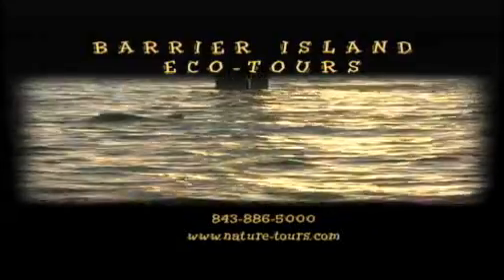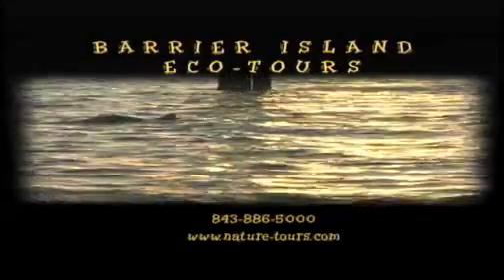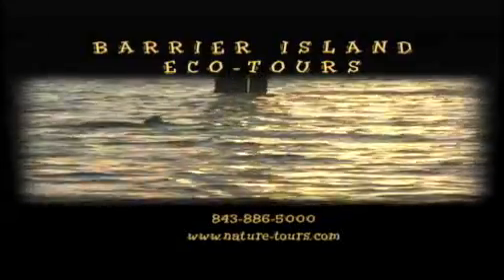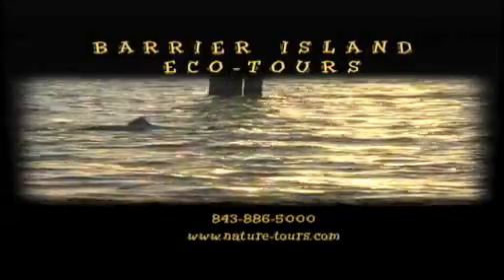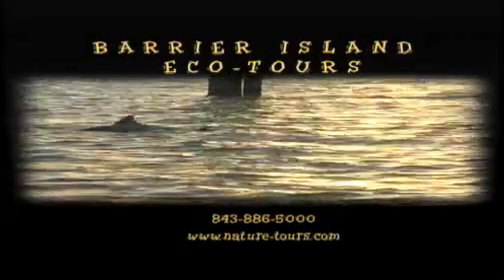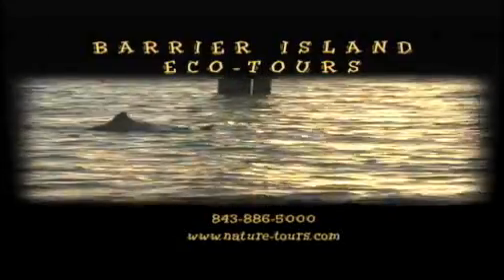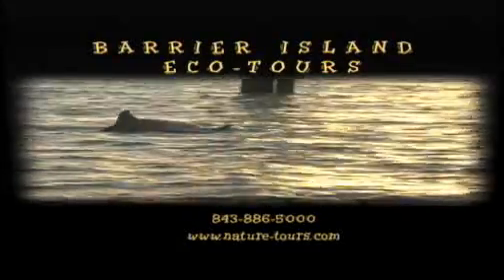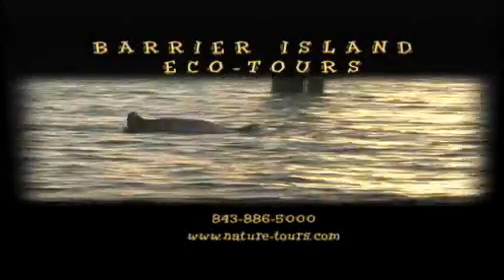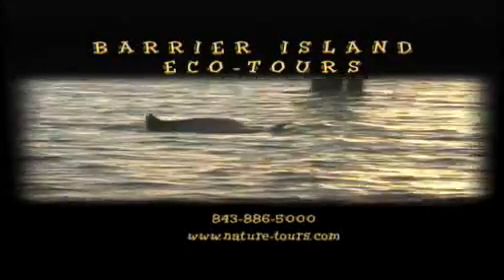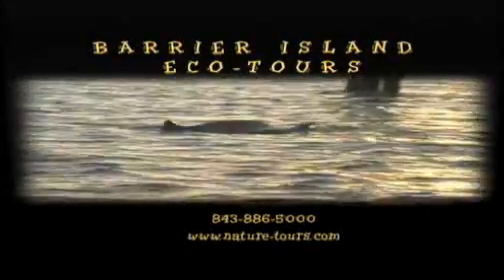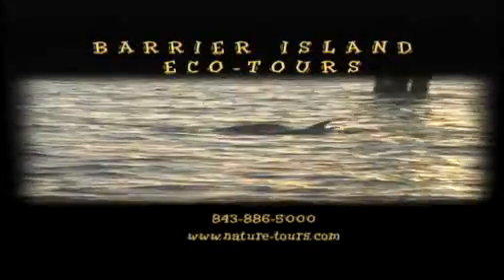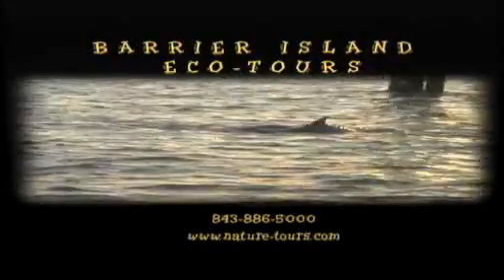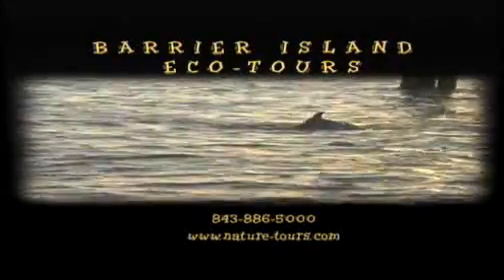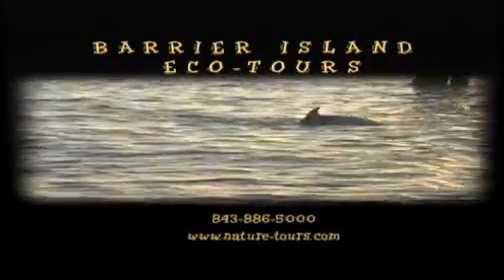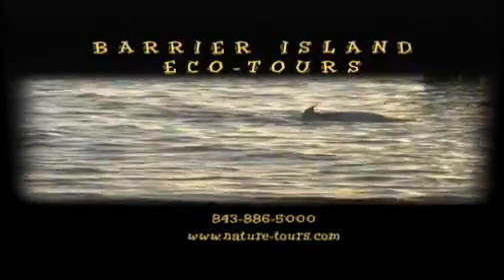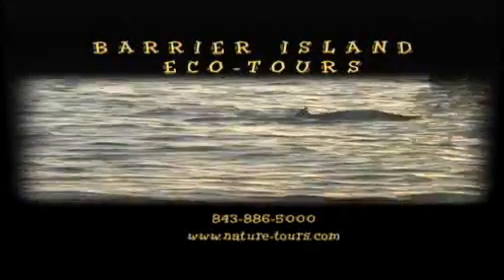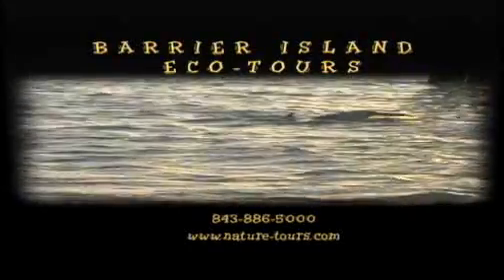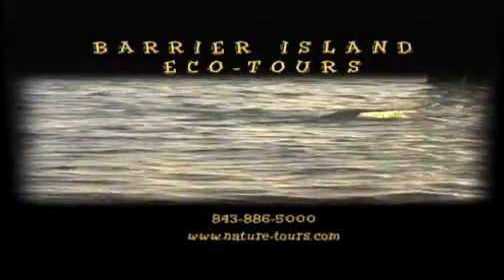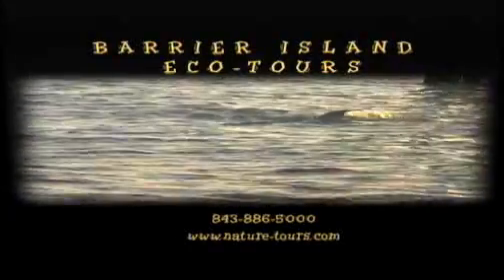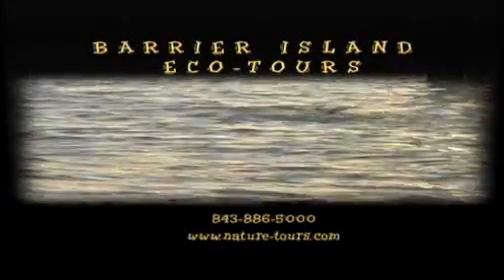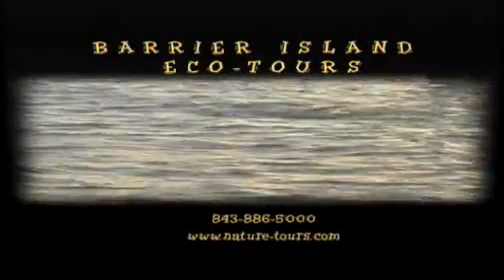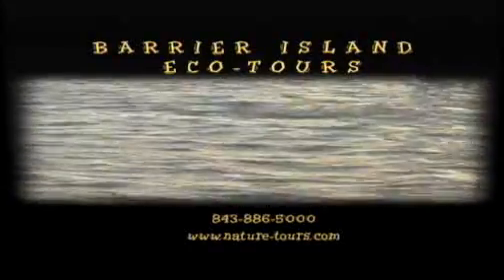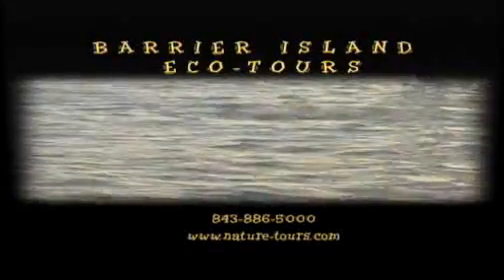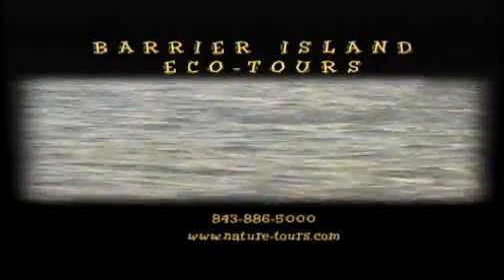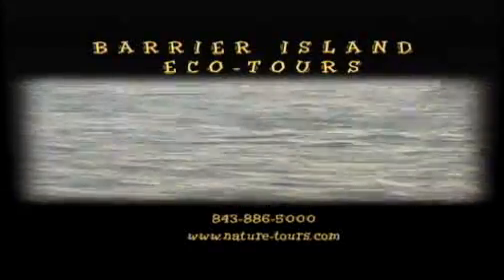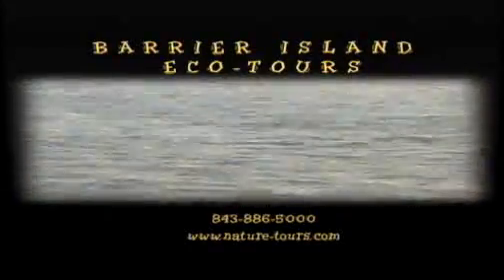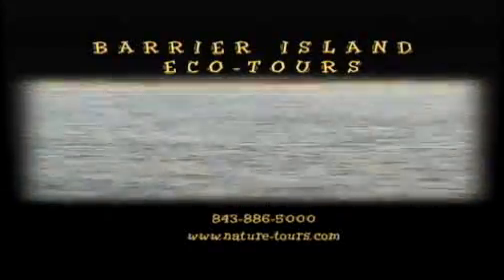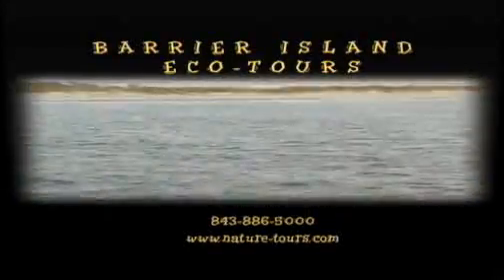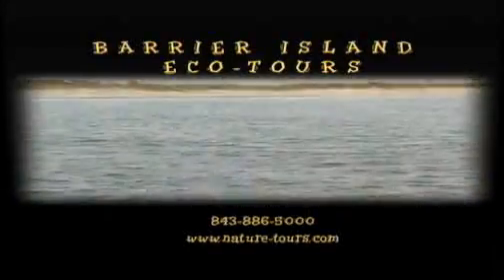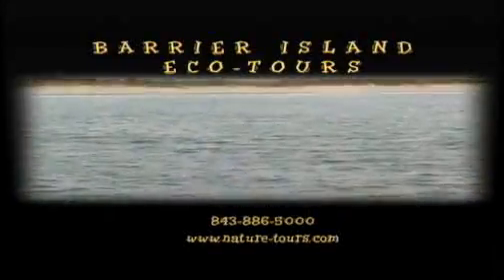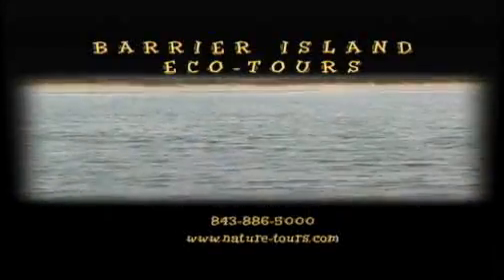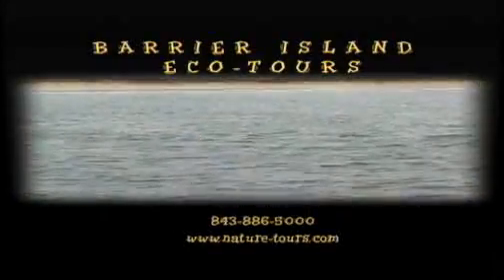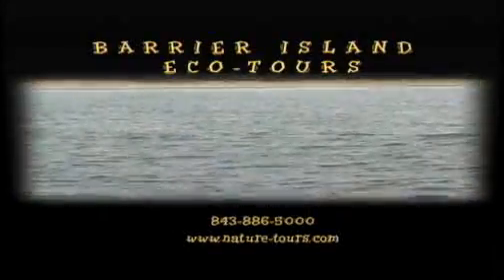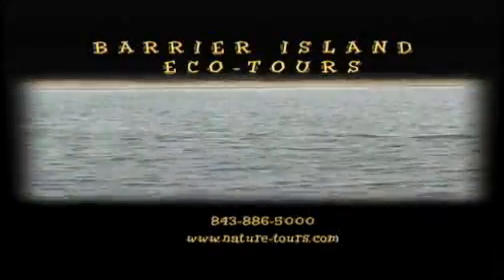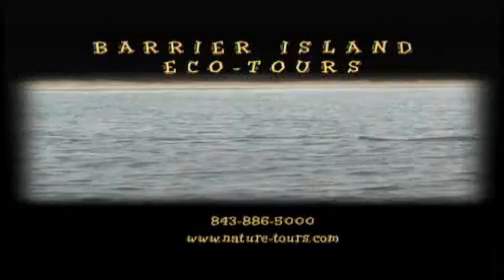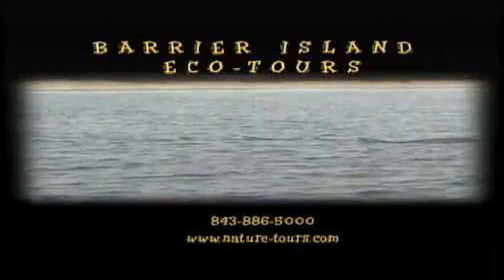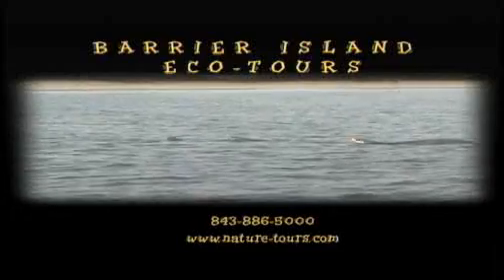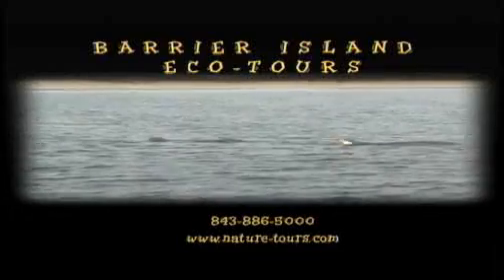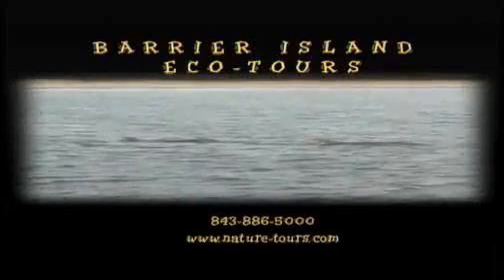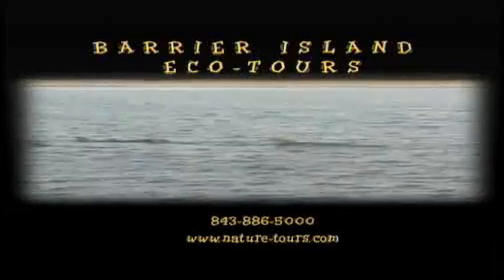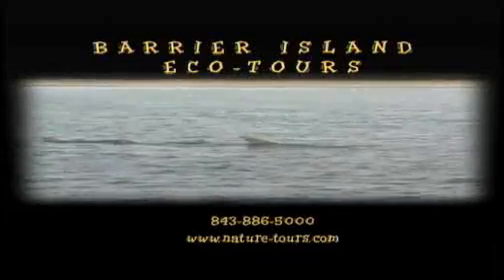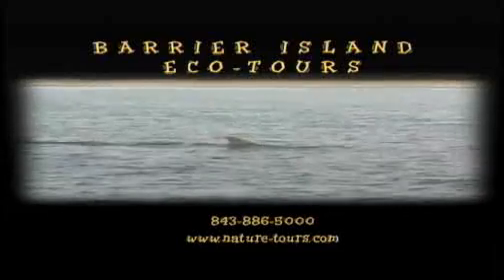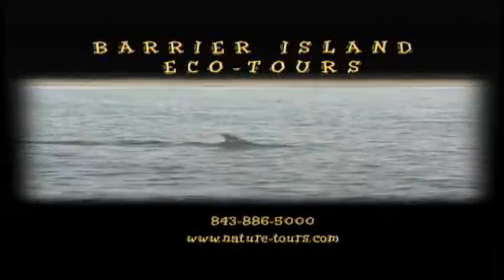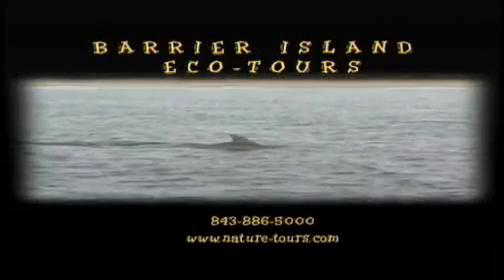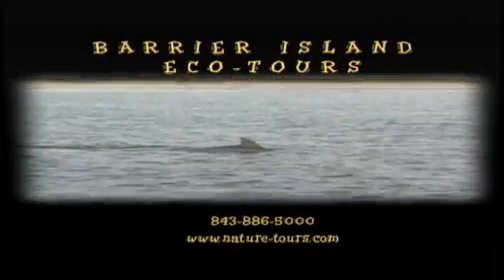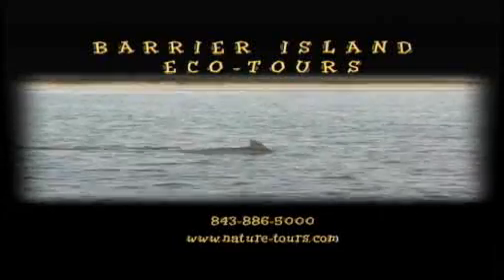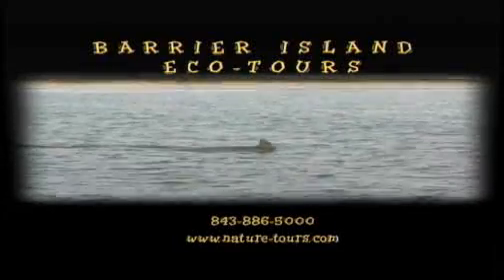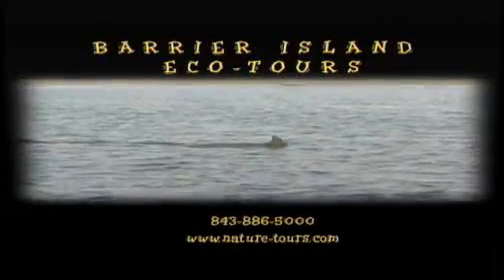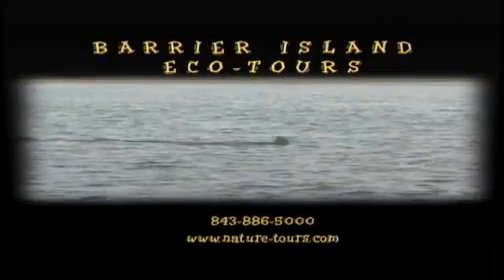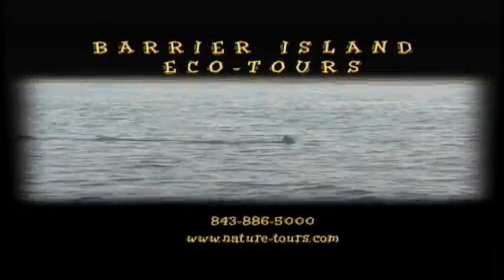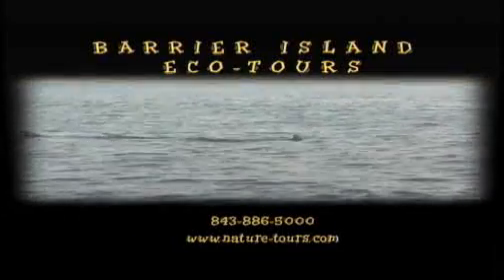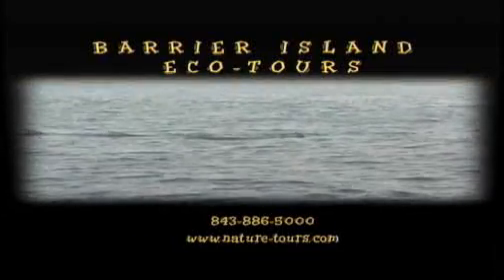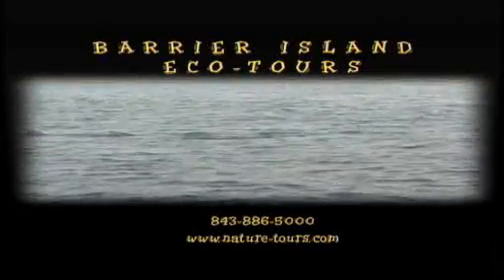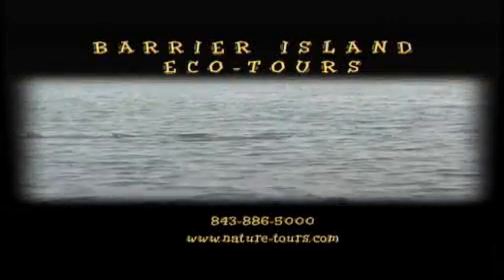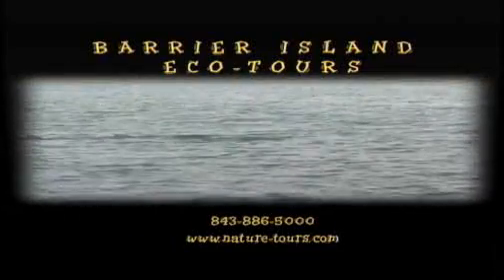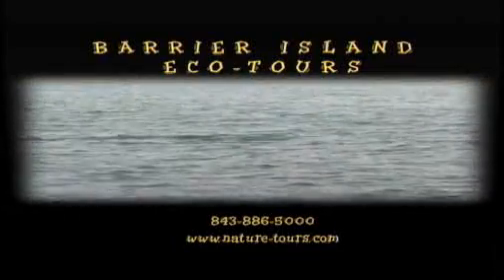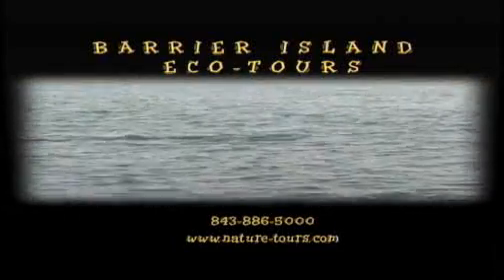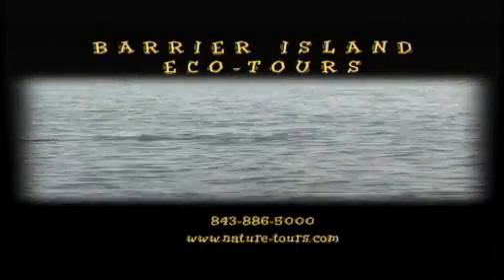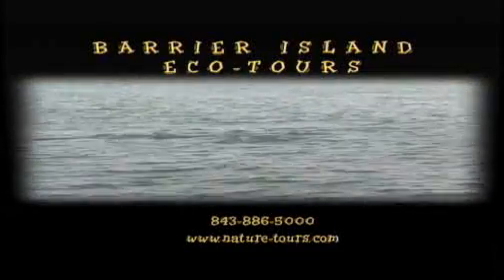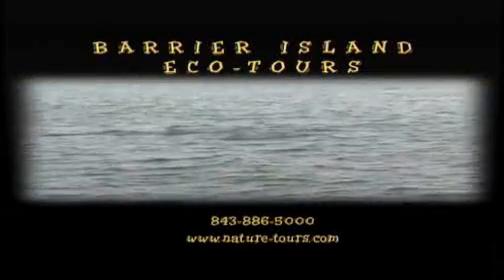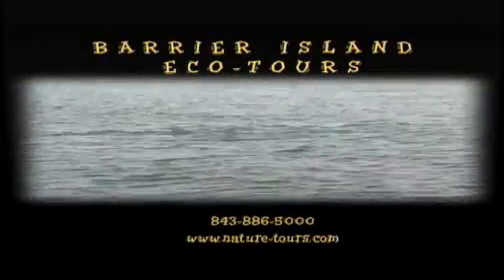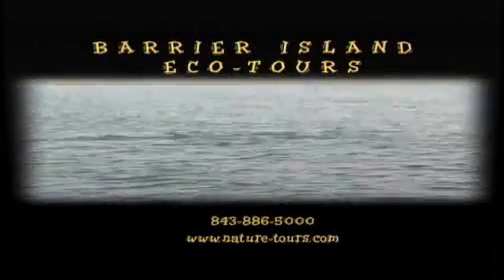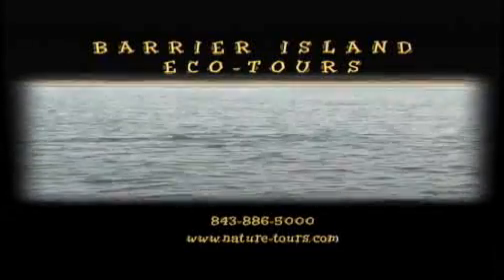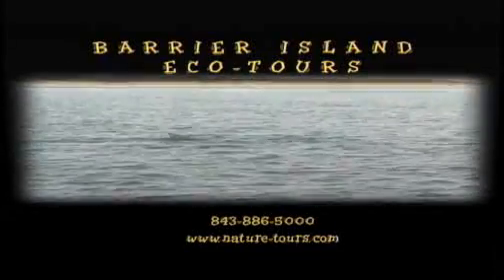Please call Barrier Island EcoTours for more information at 843-886-5000.